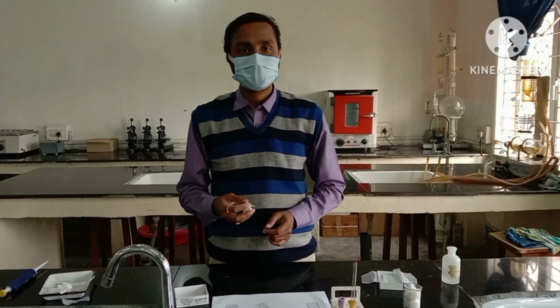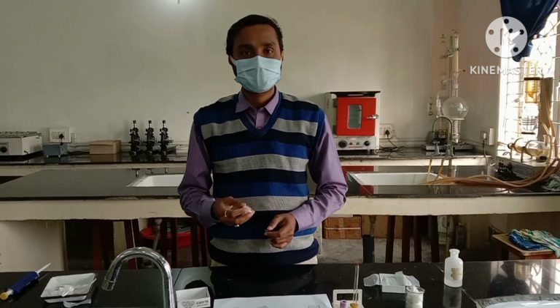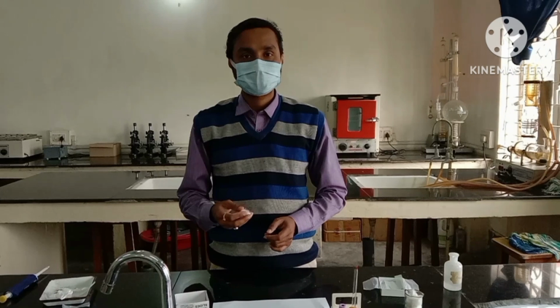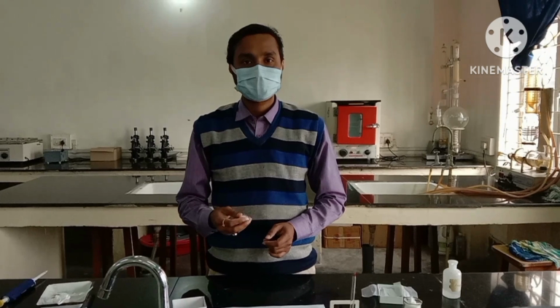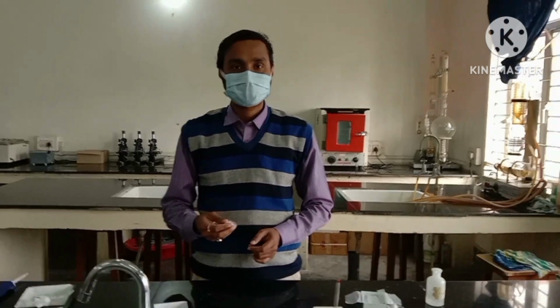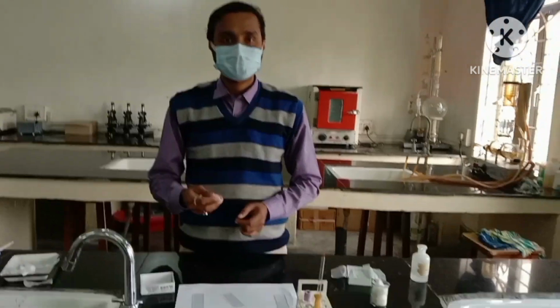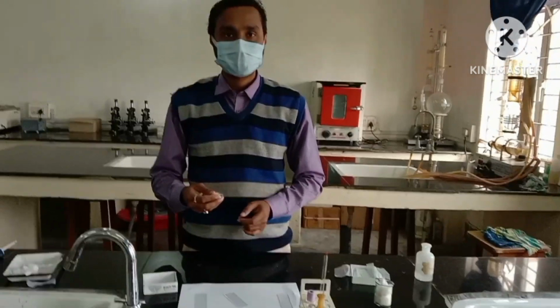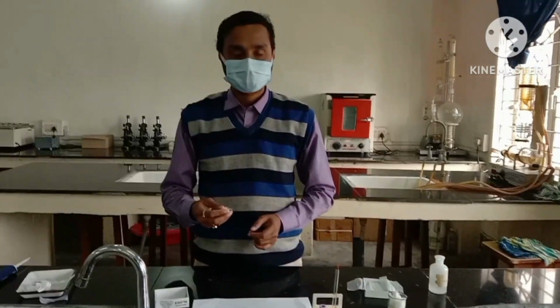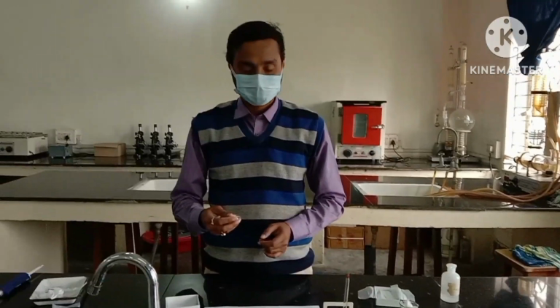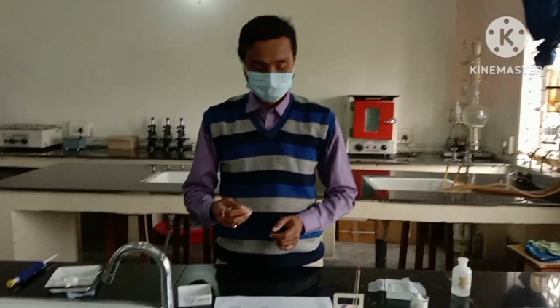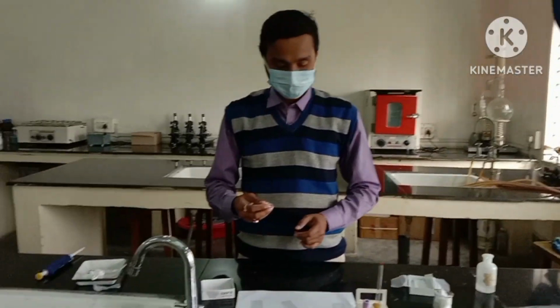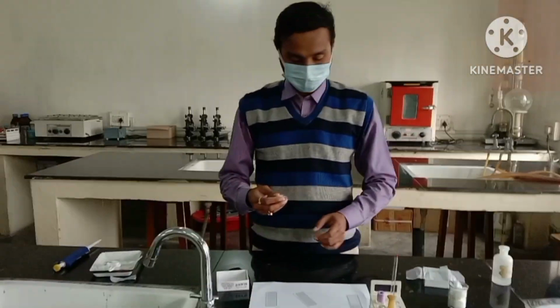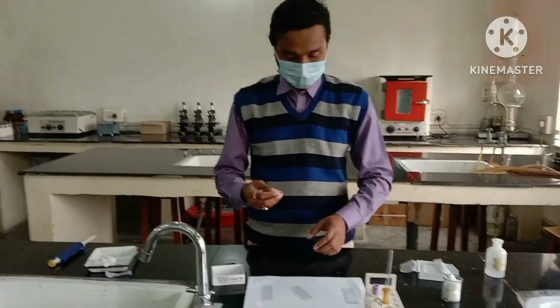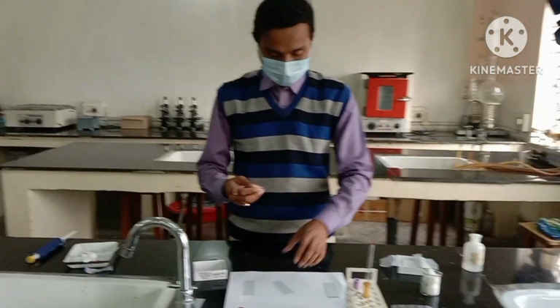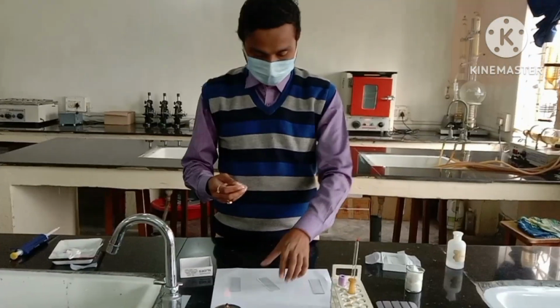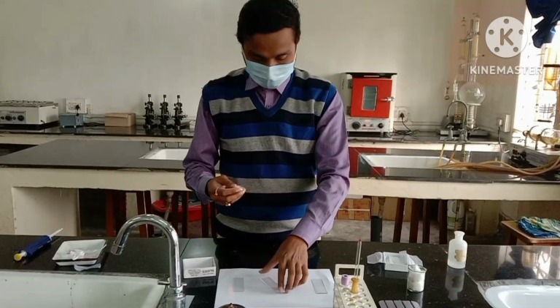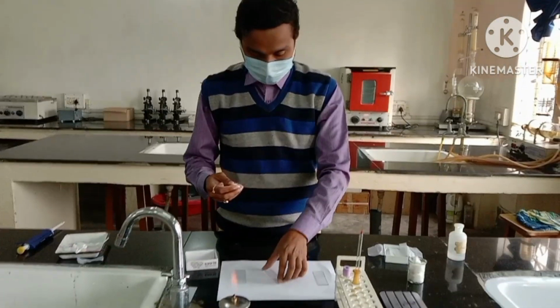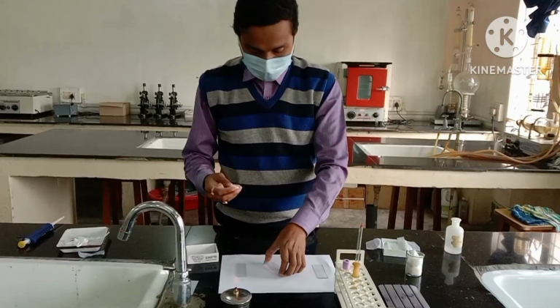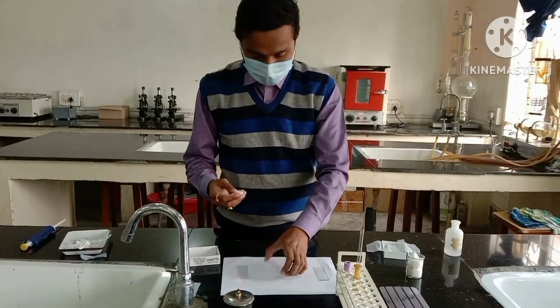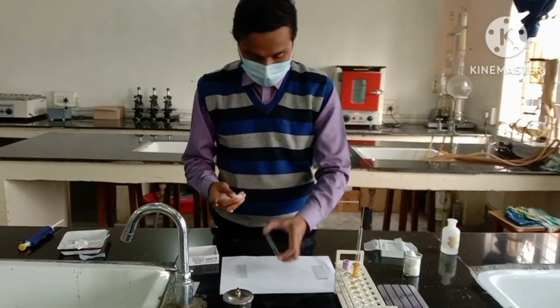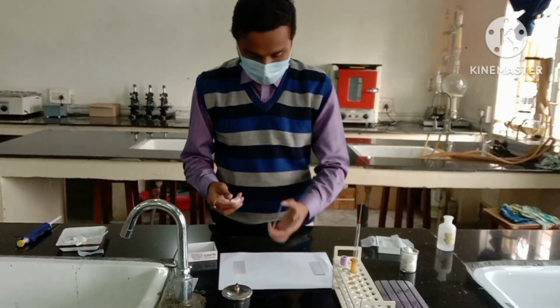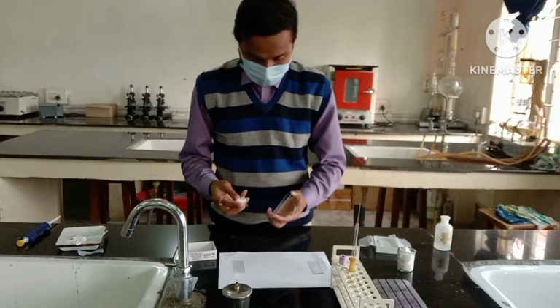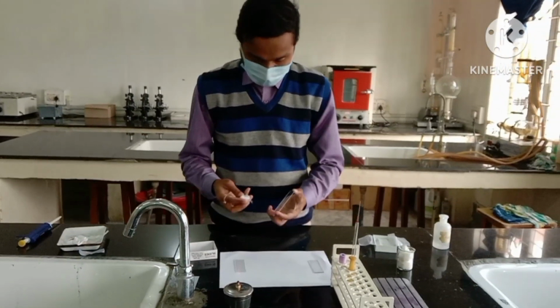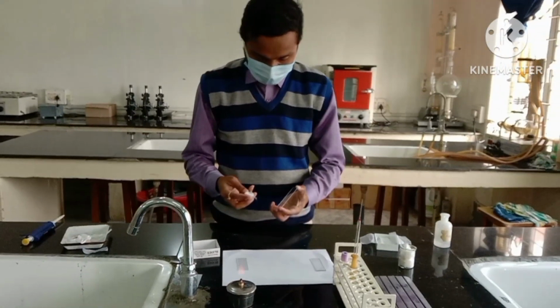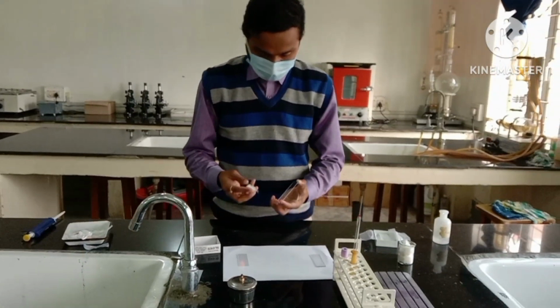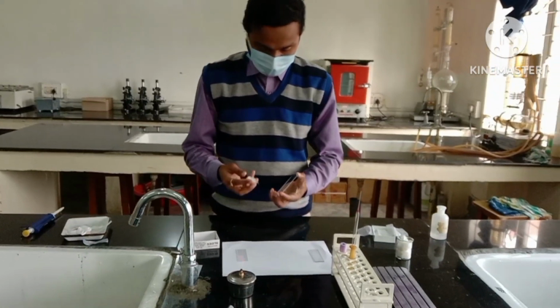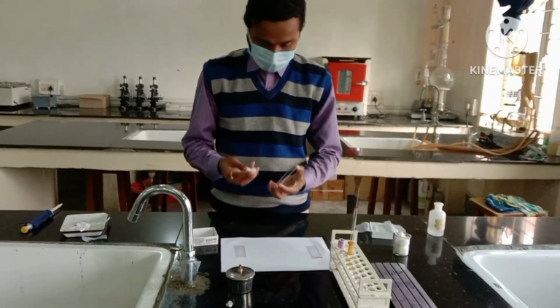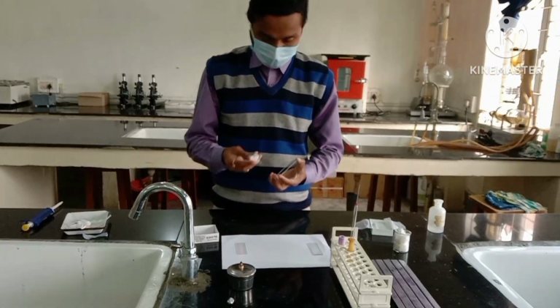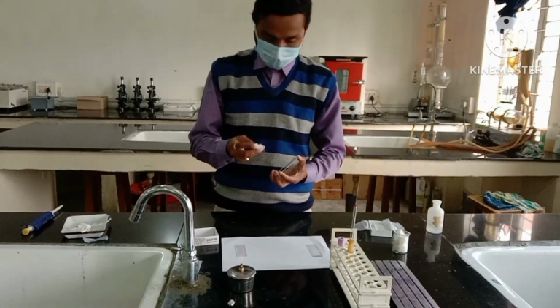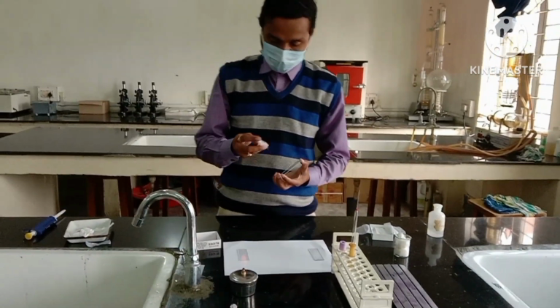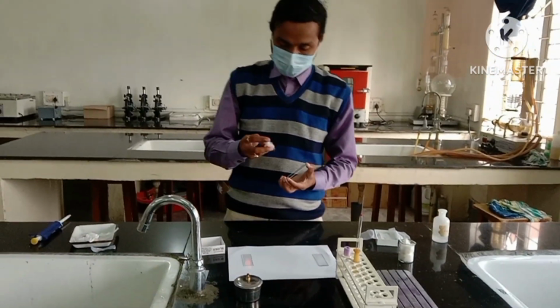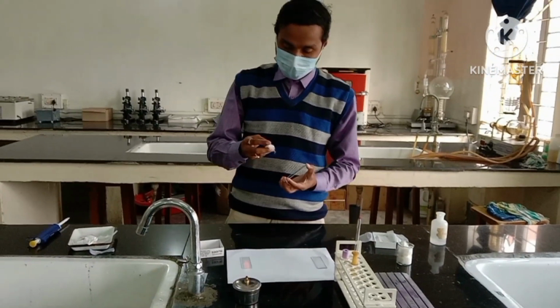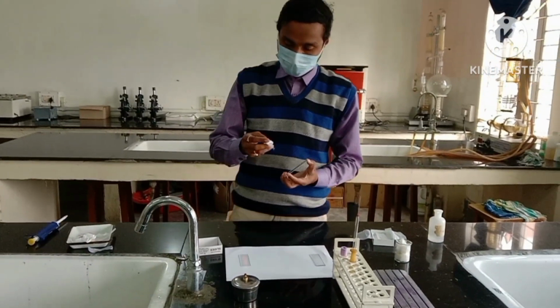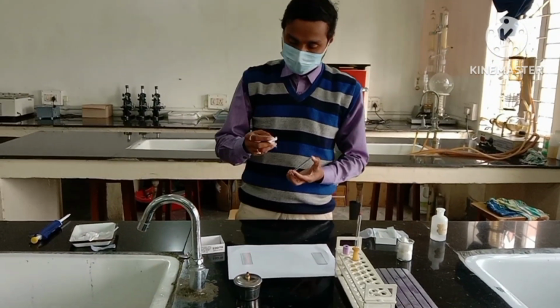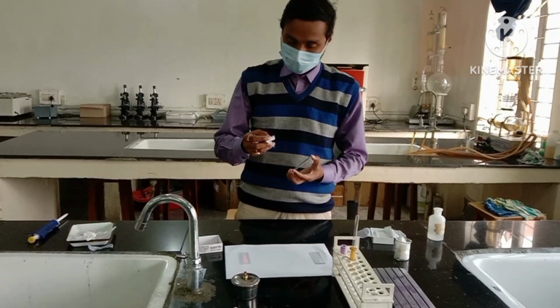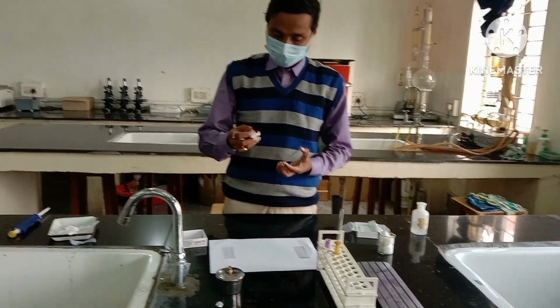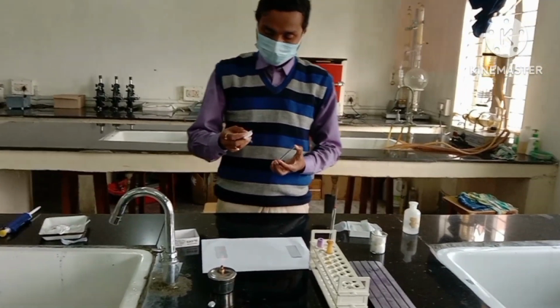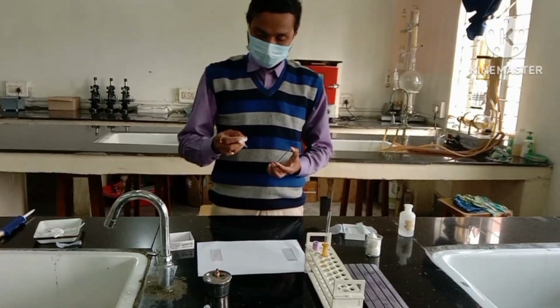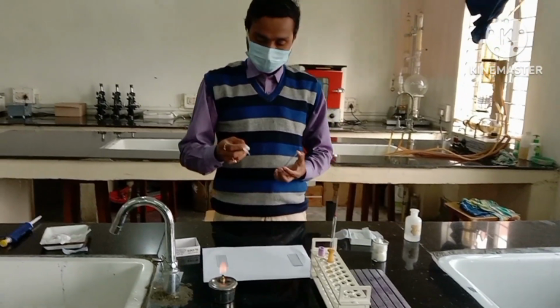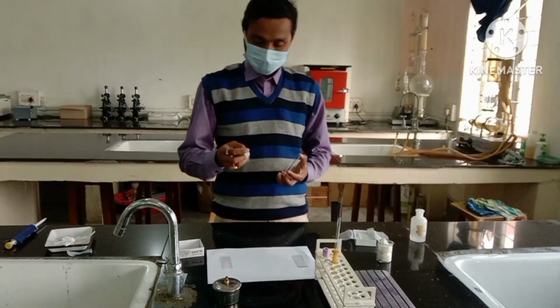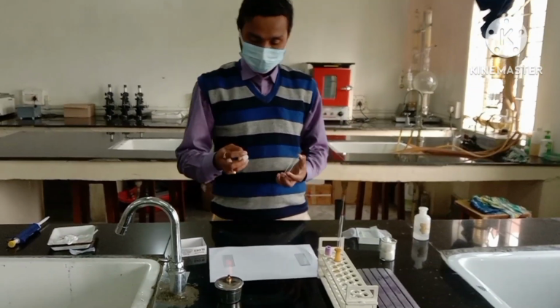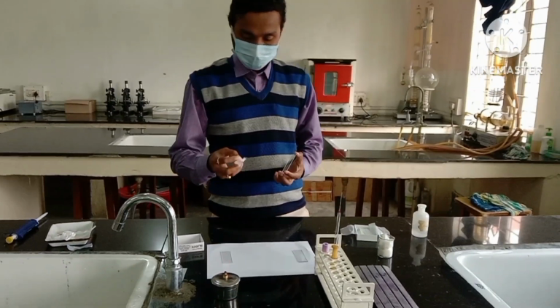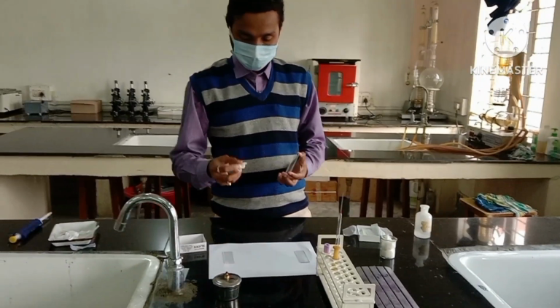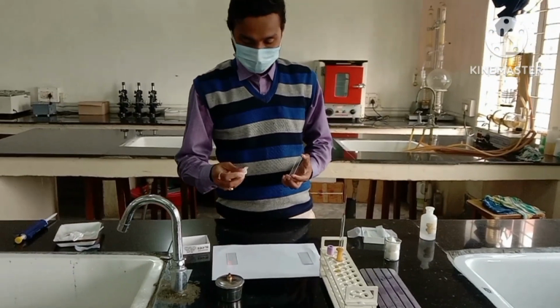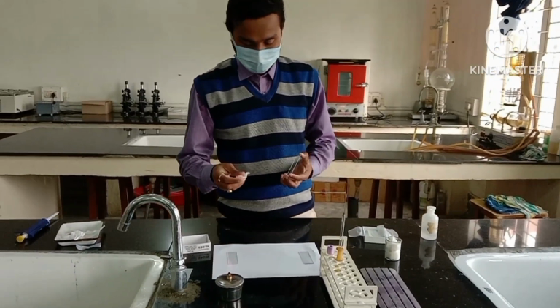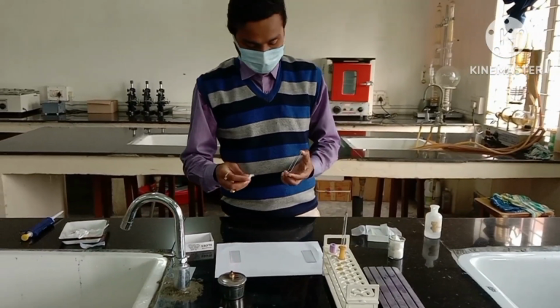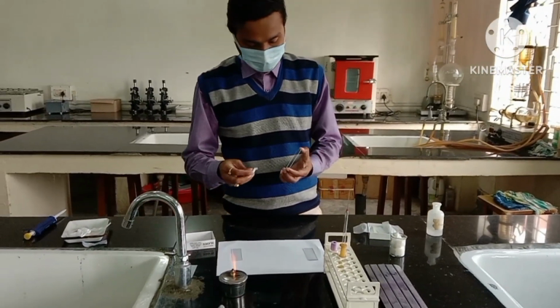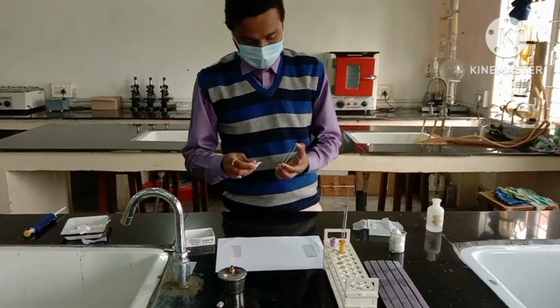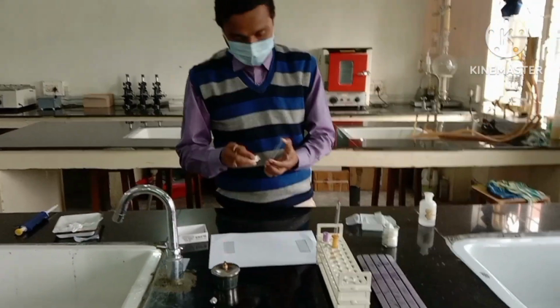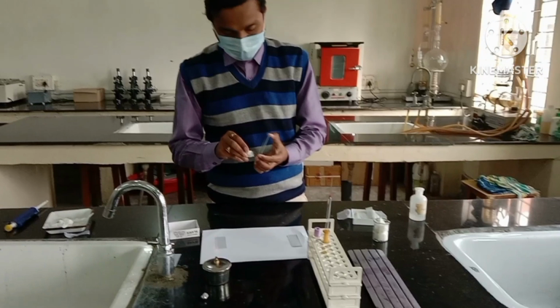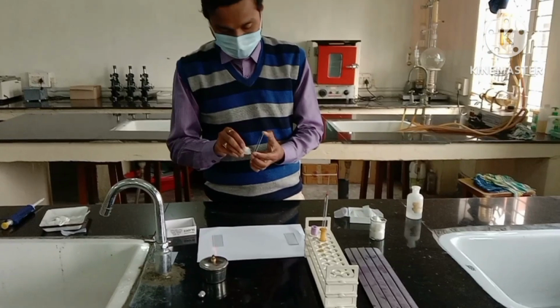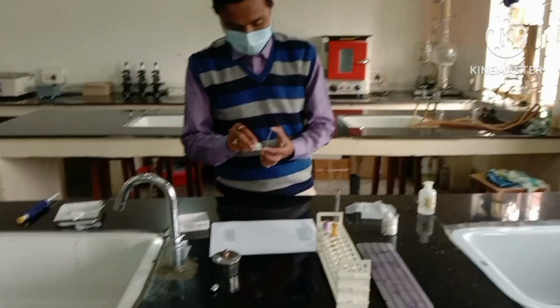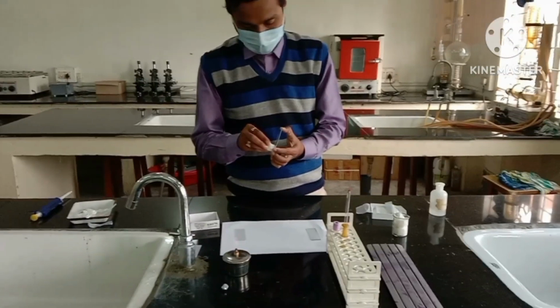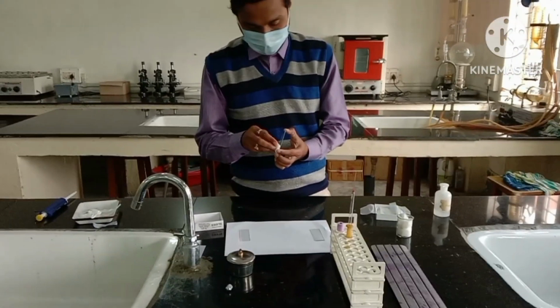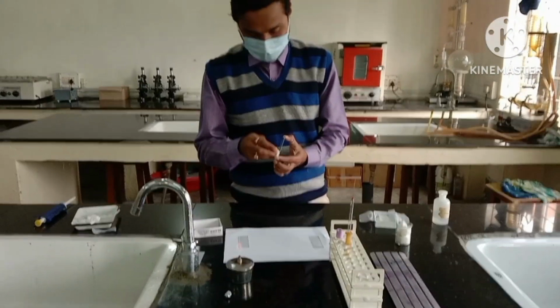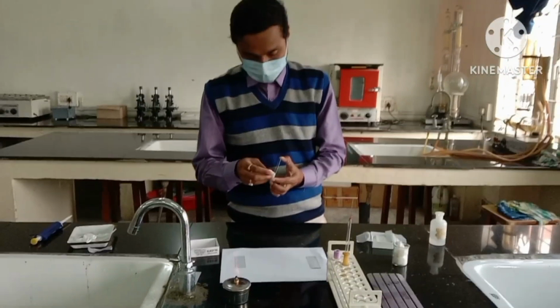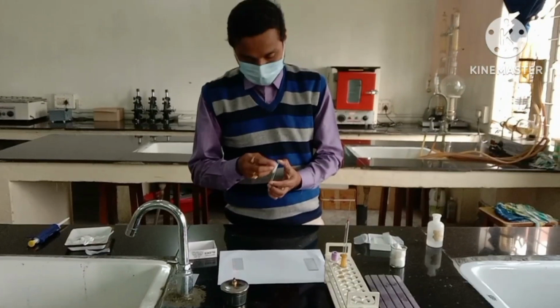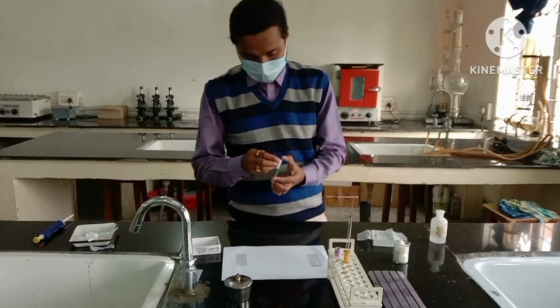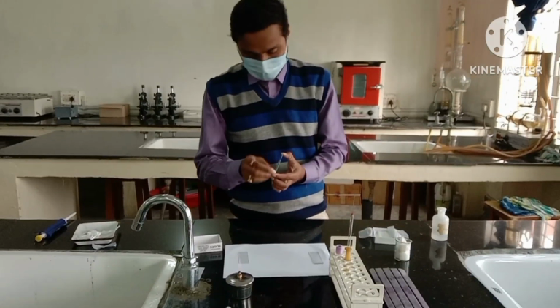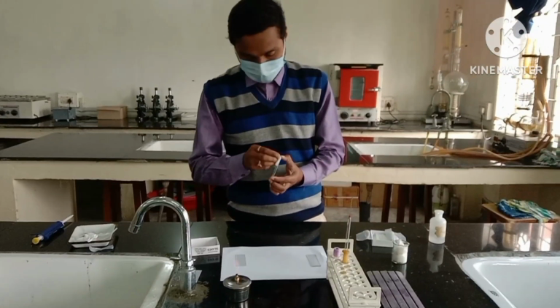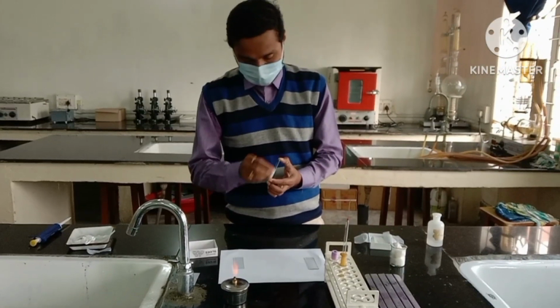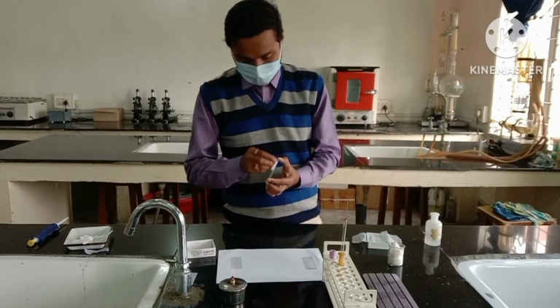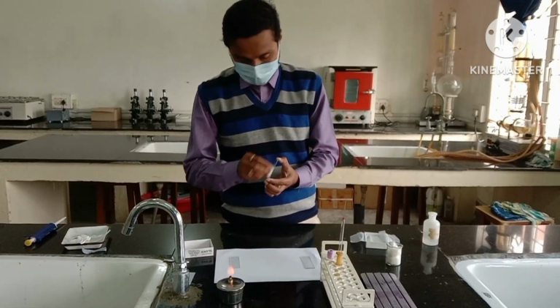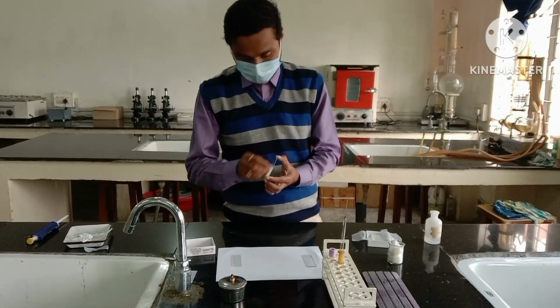Mr. Dhanunjoy Chakraburti, our lab technician, will demonstrate how the smear will be prepared.